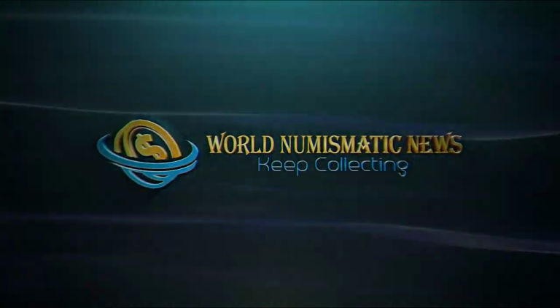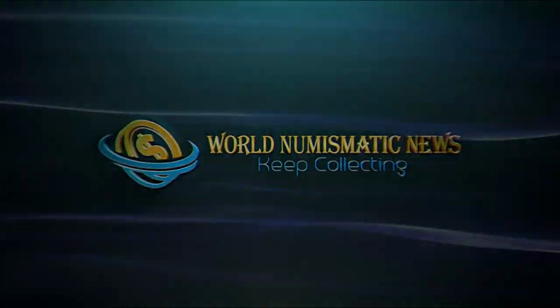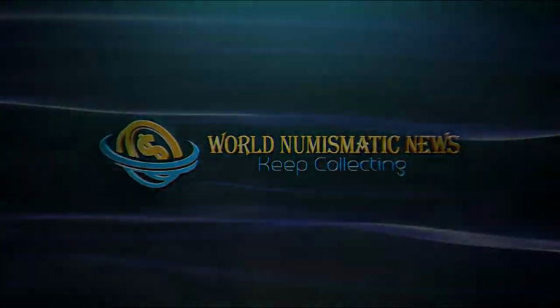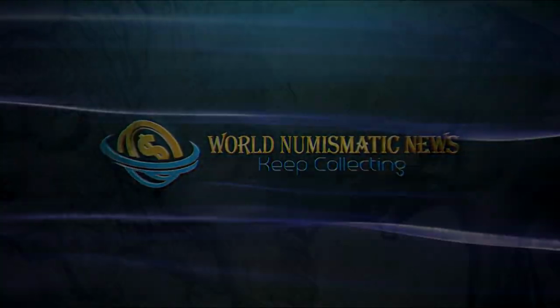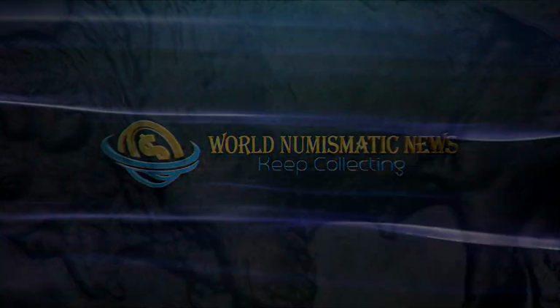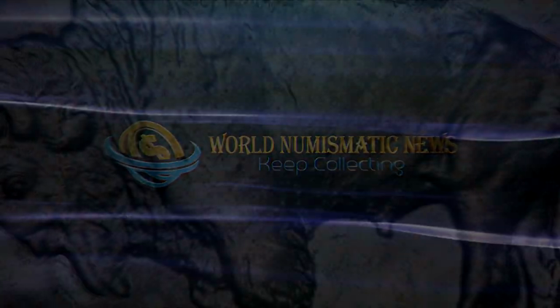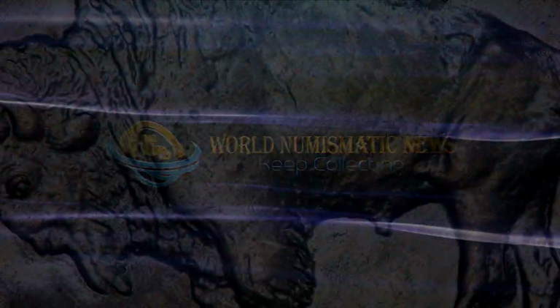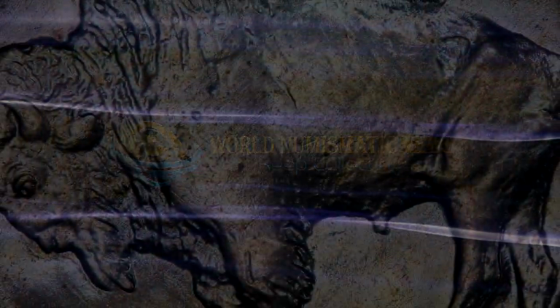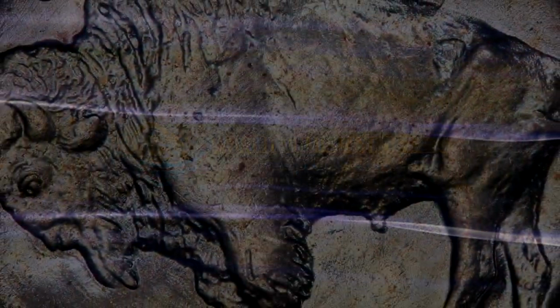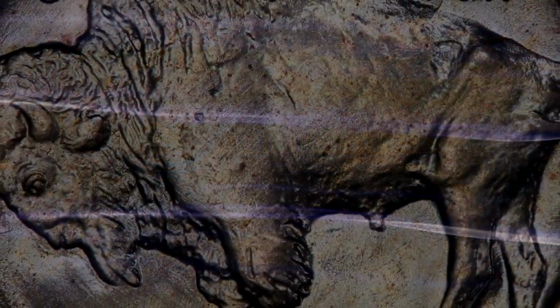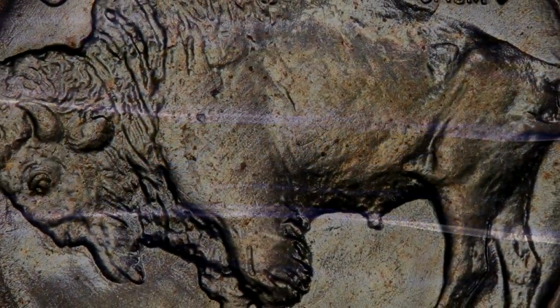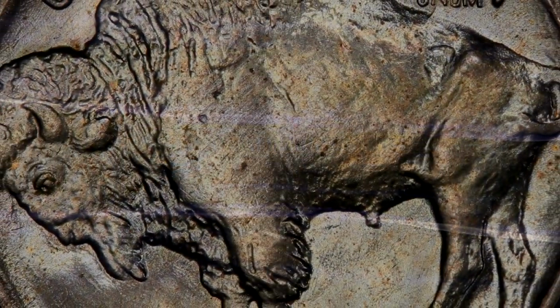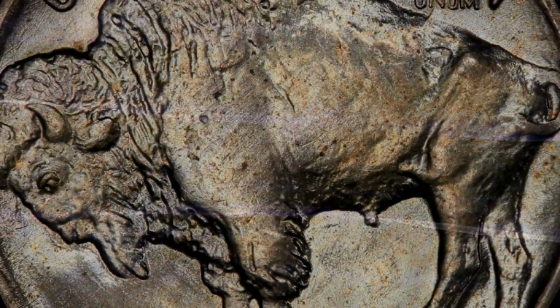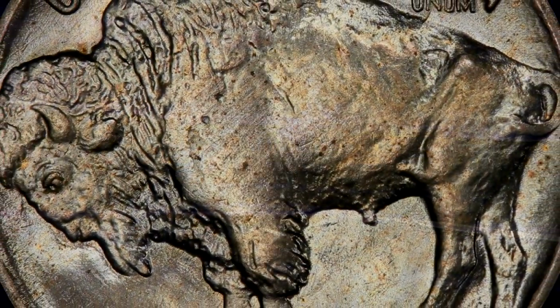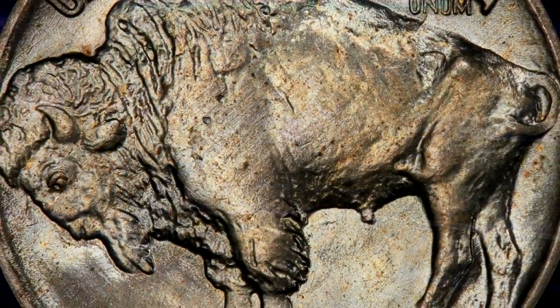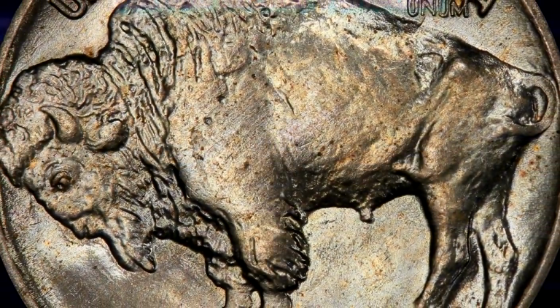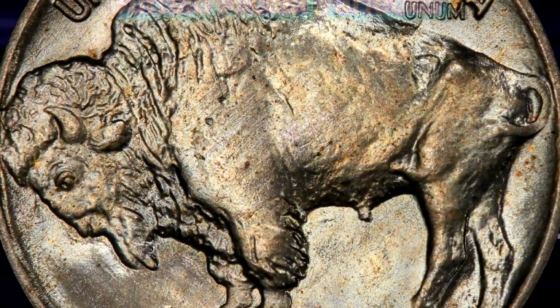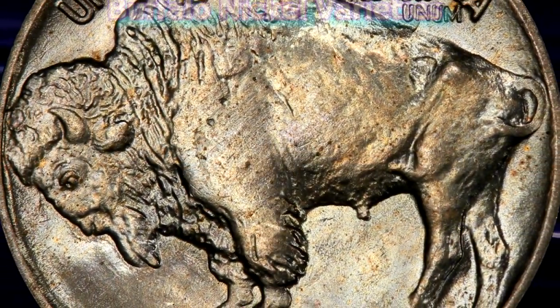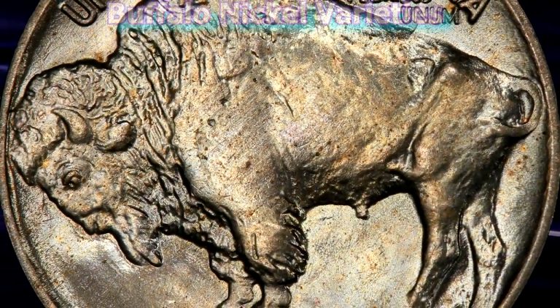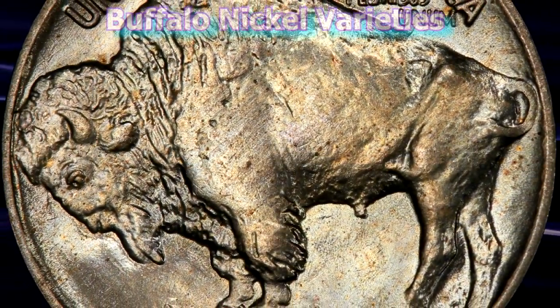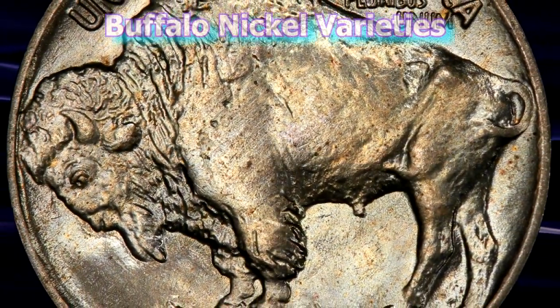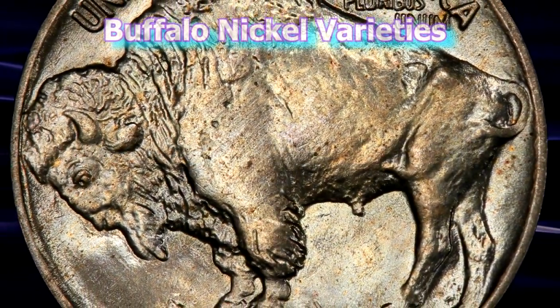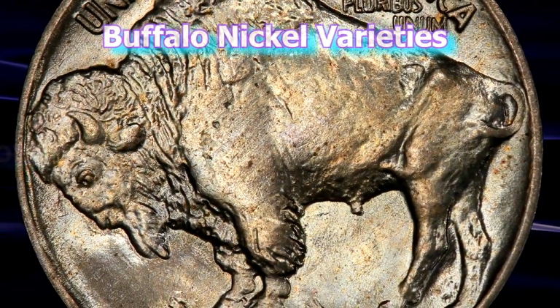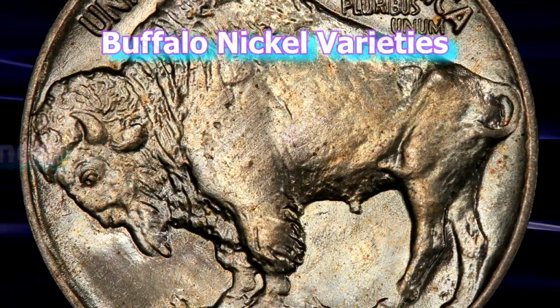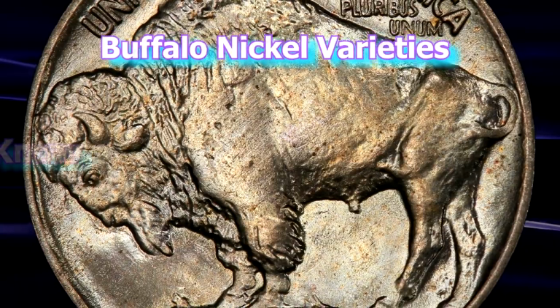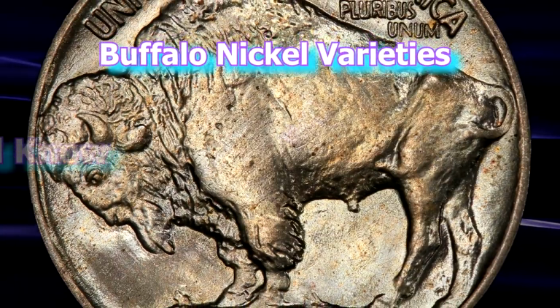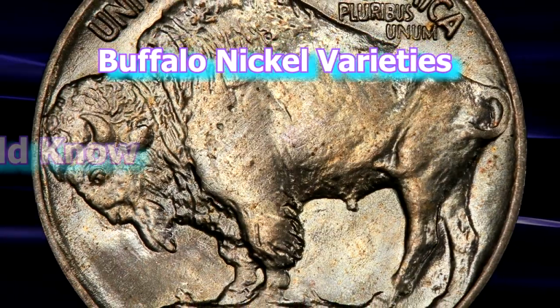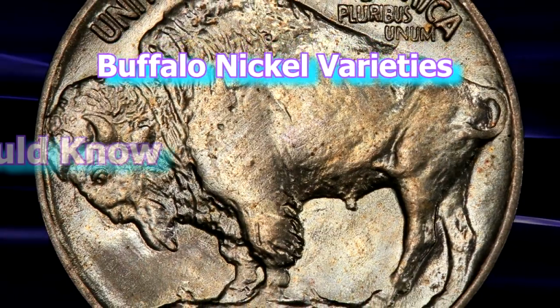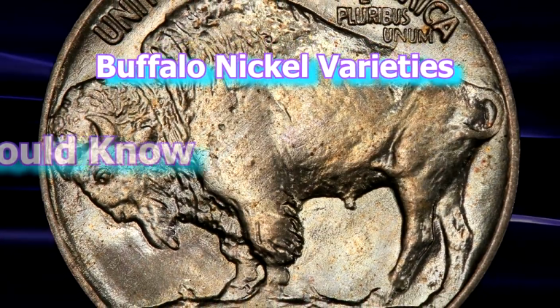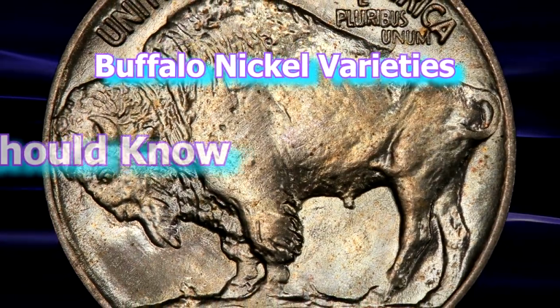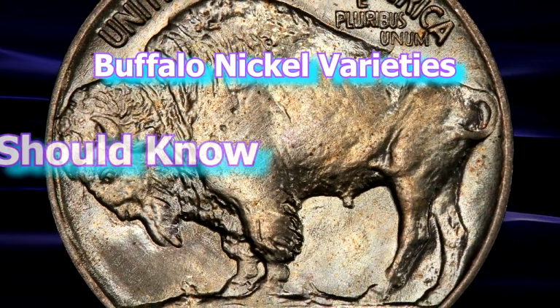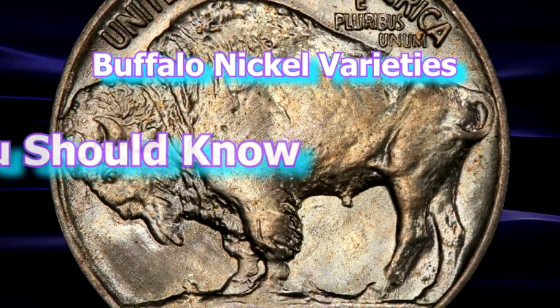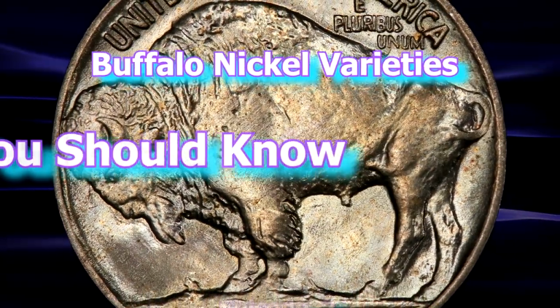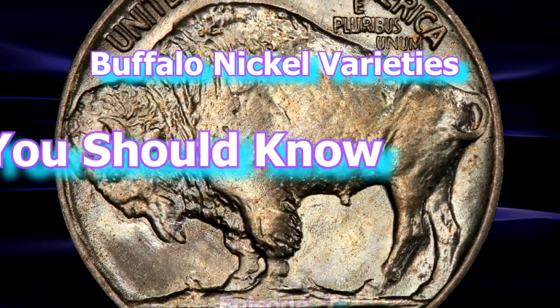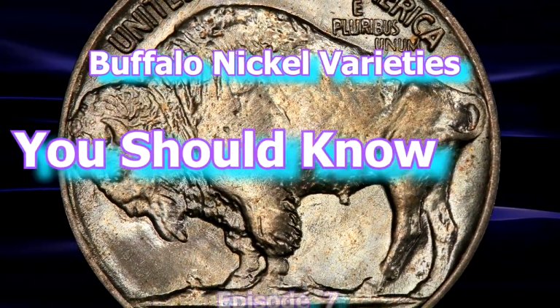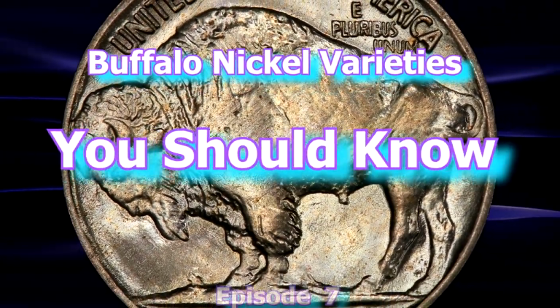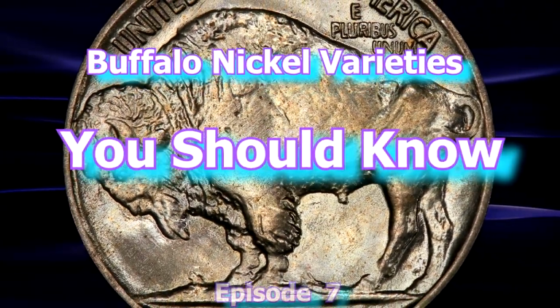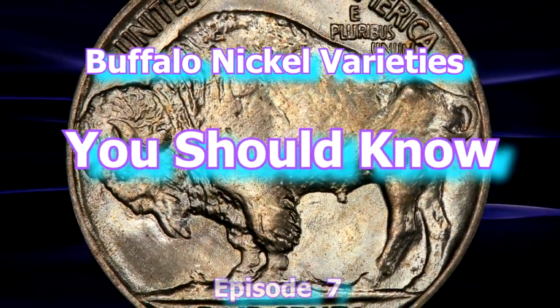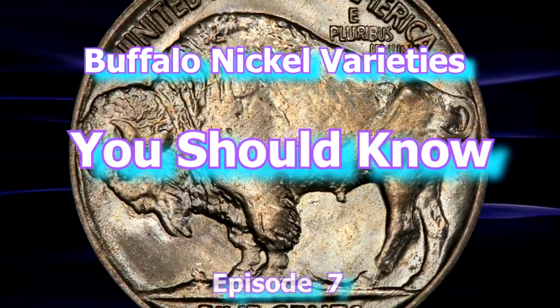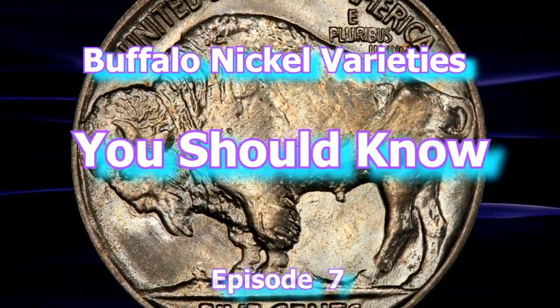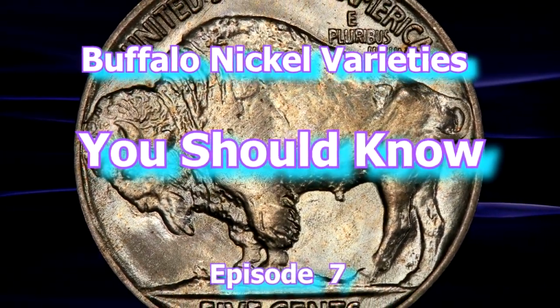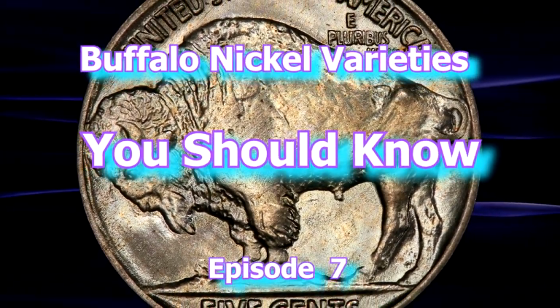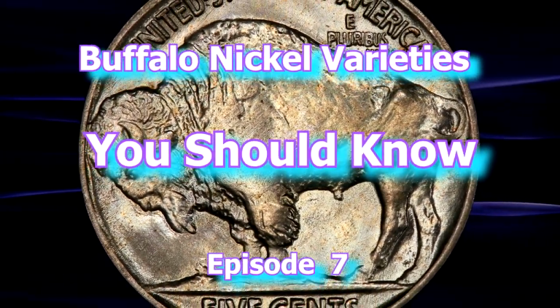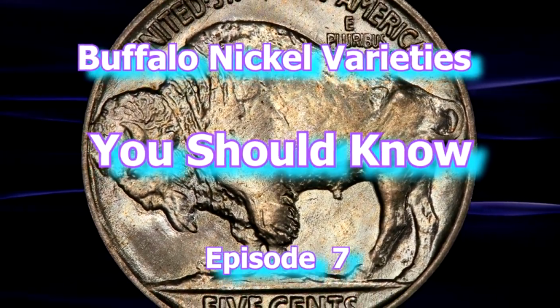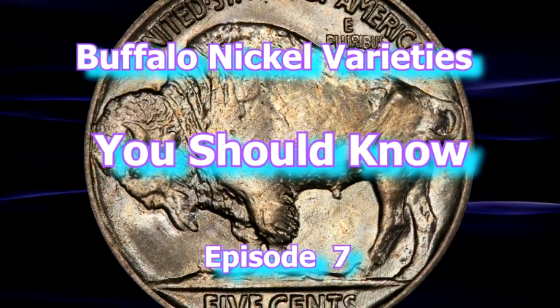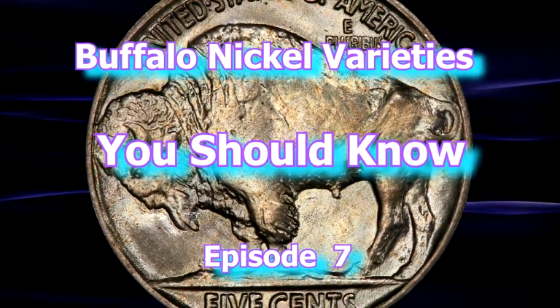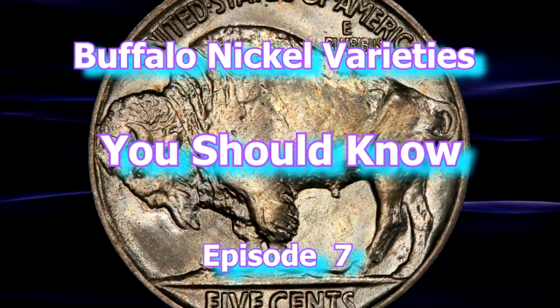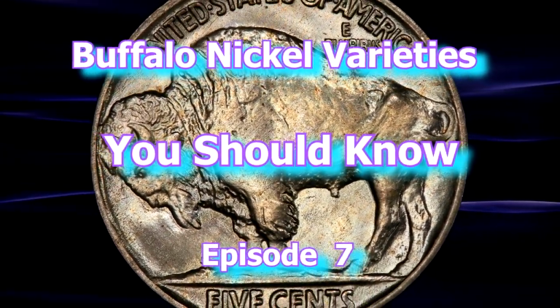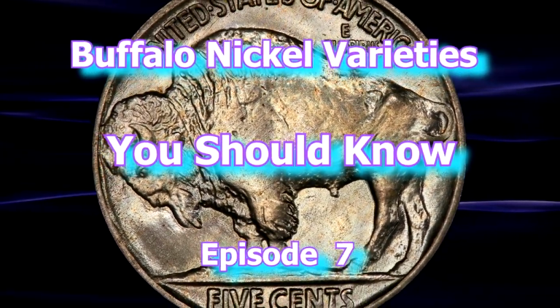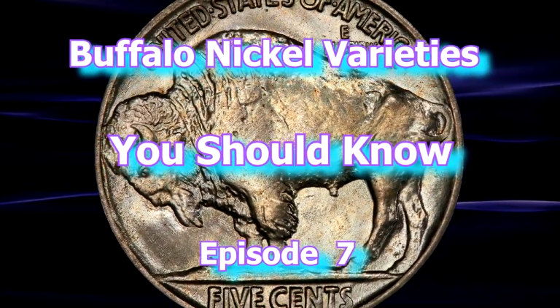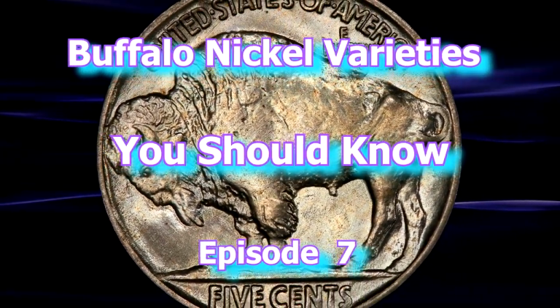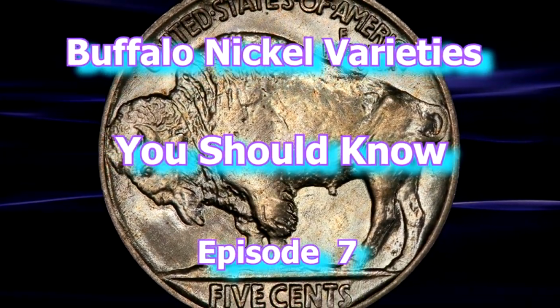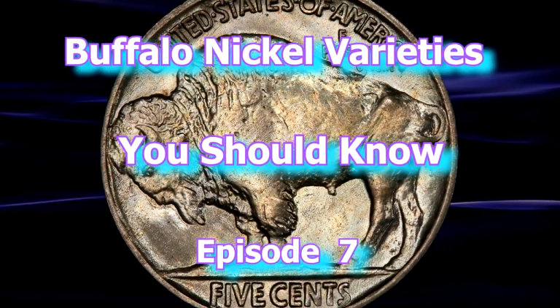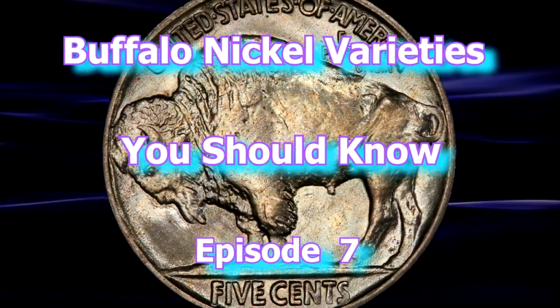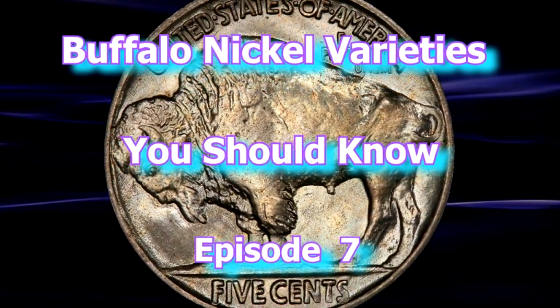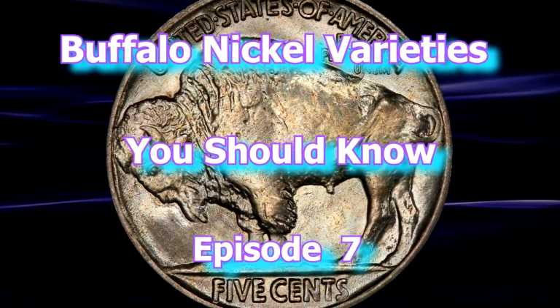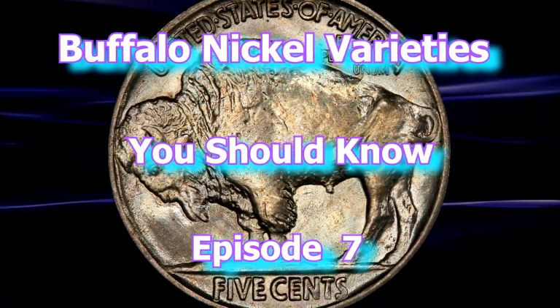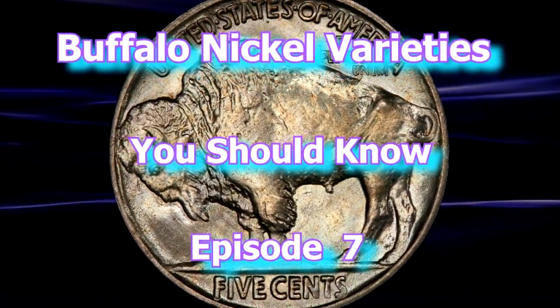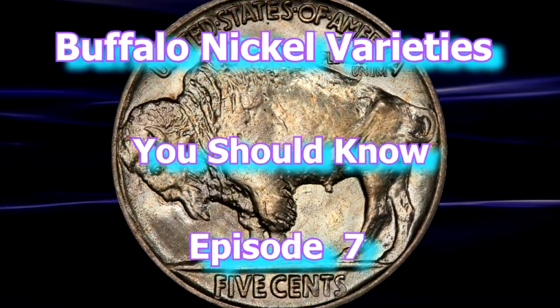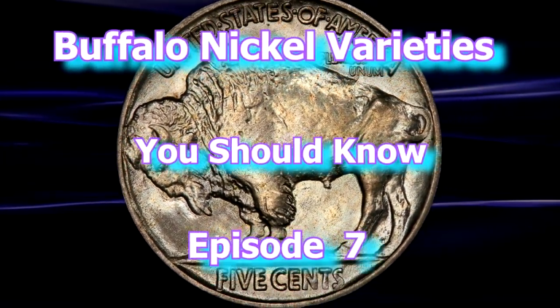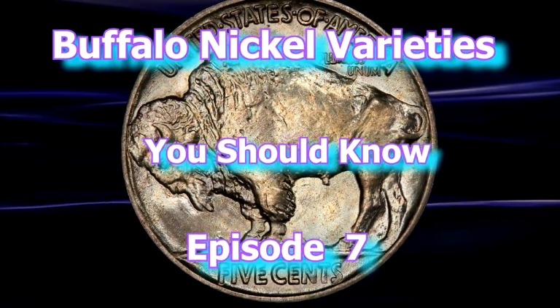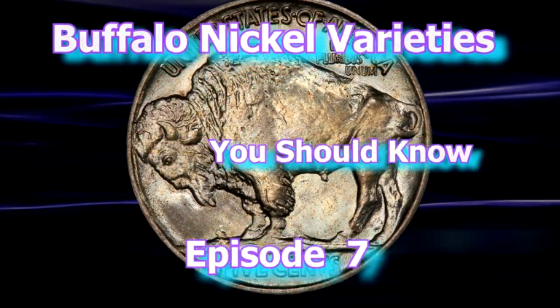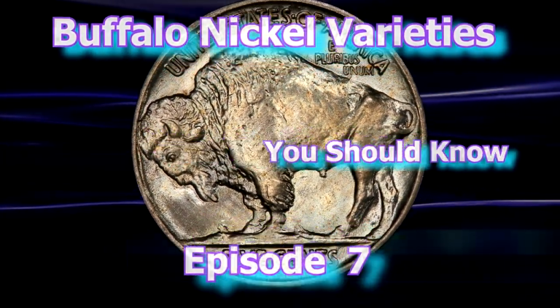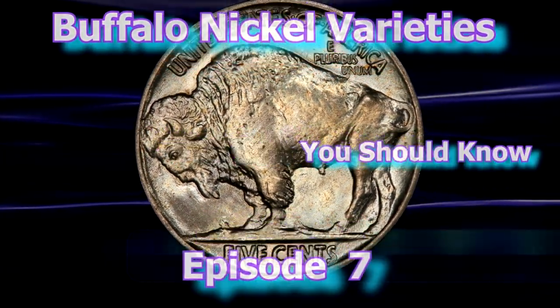Greetings and welcome back to the World Numismatic News' Buffalo Nickel Varieties You Should Know, Episode 7.